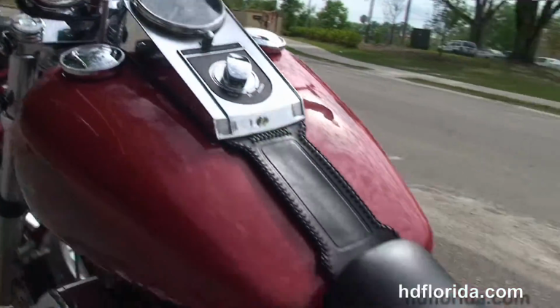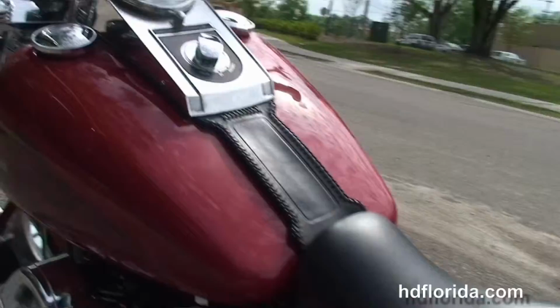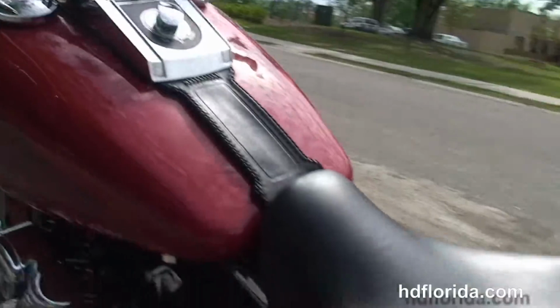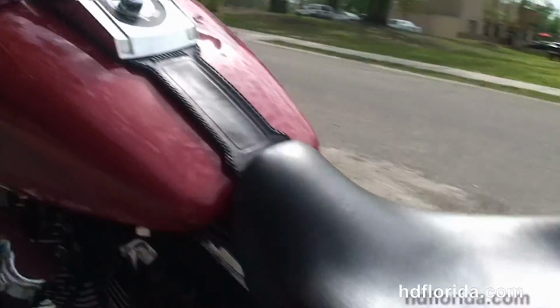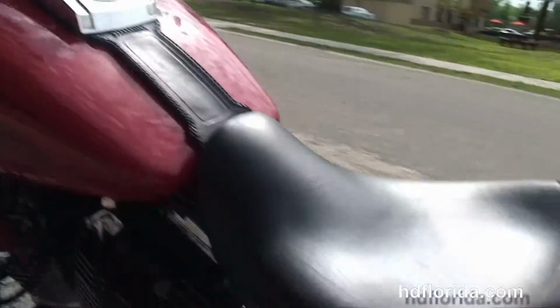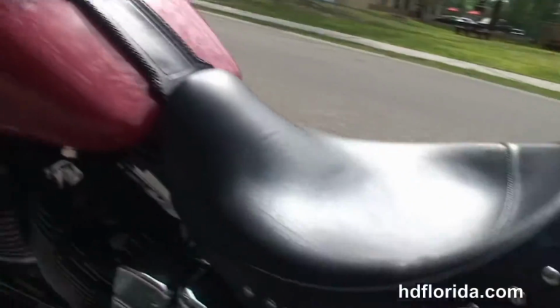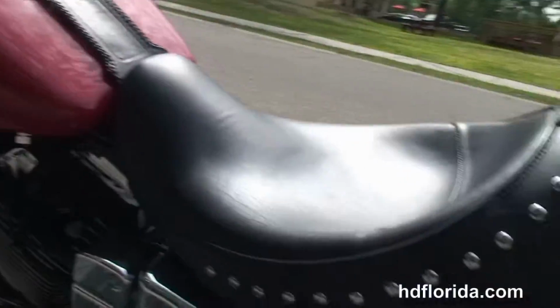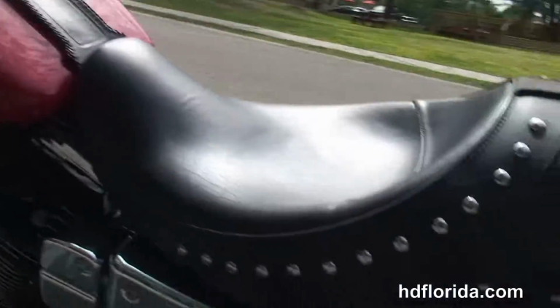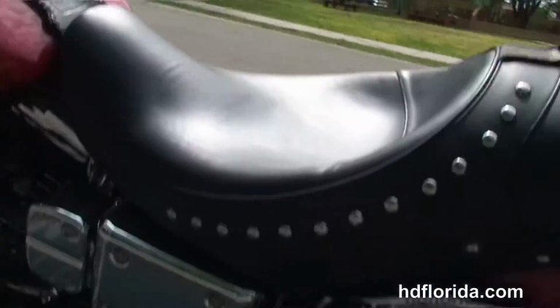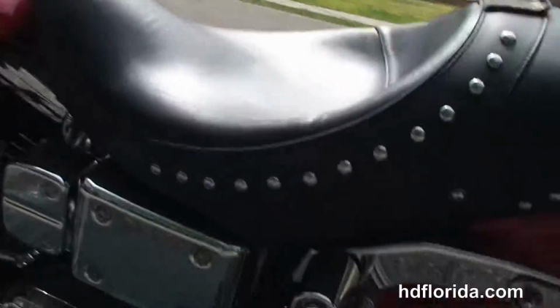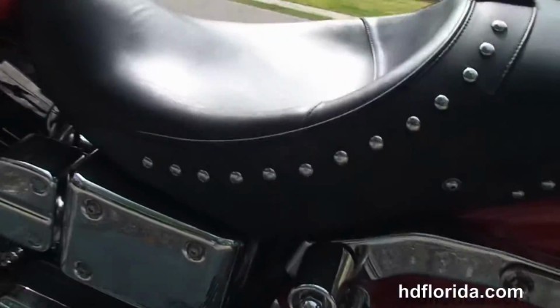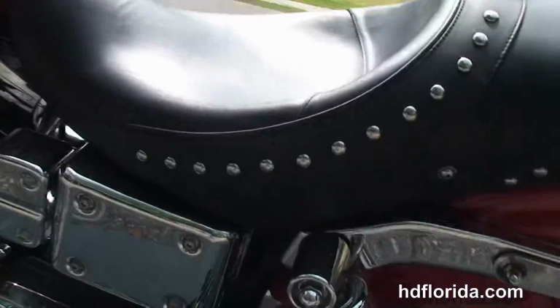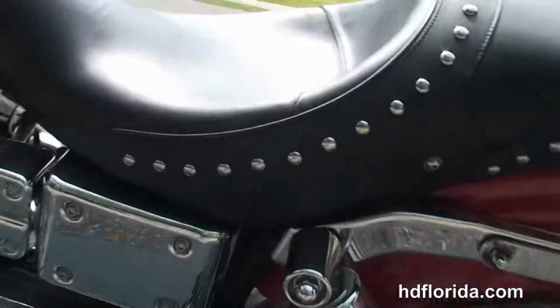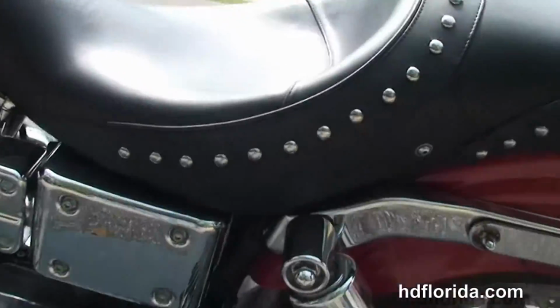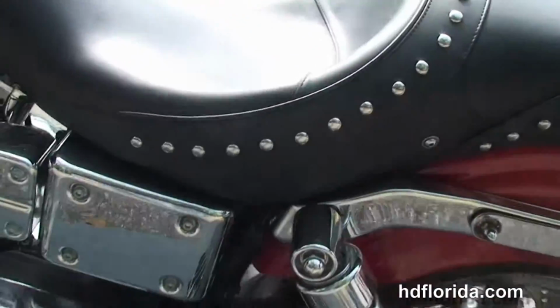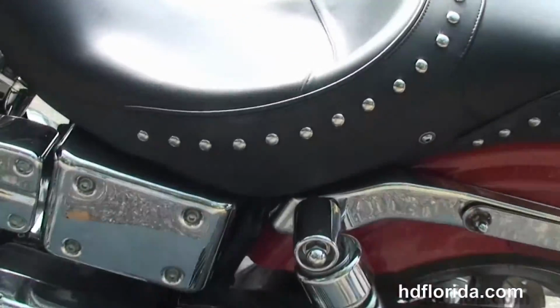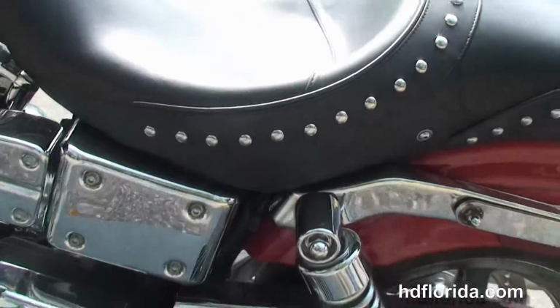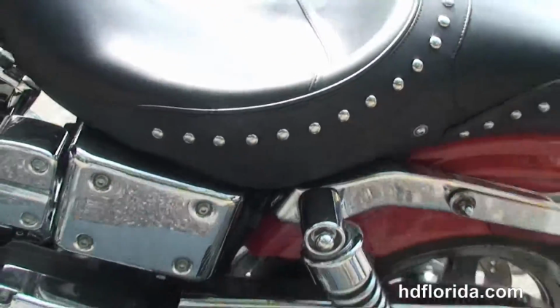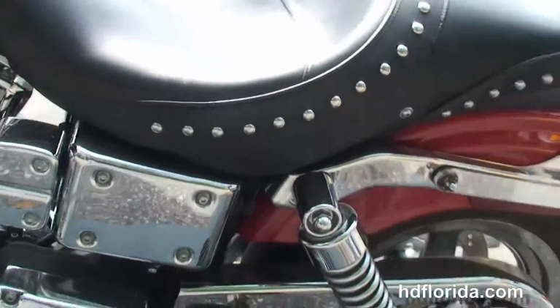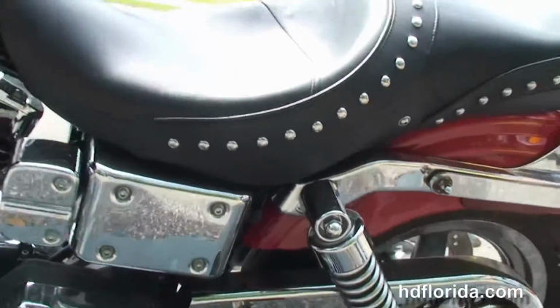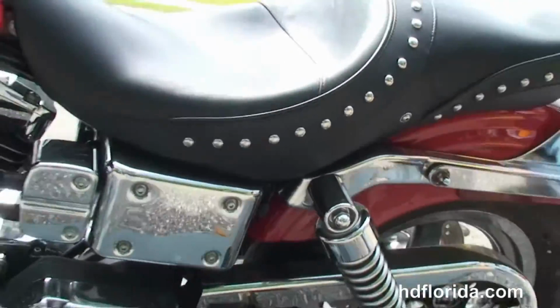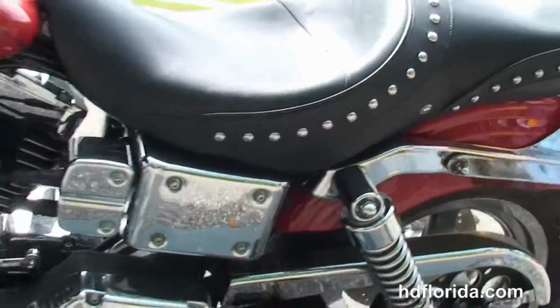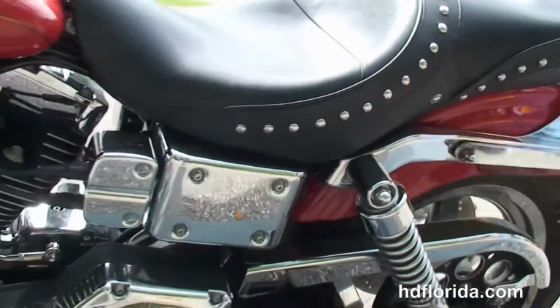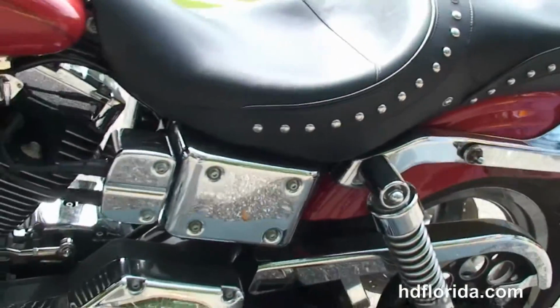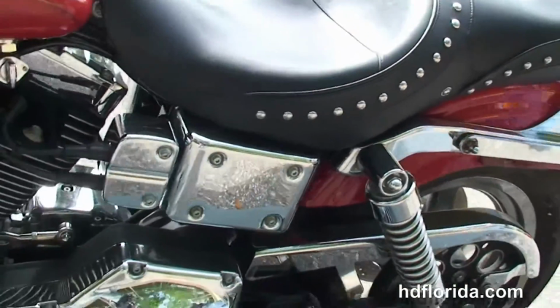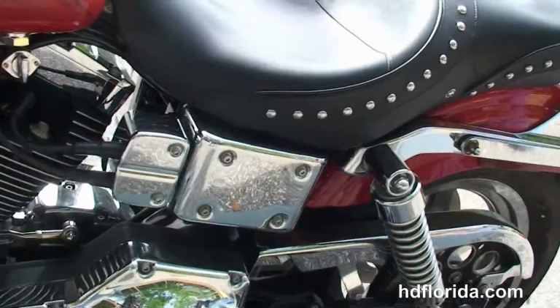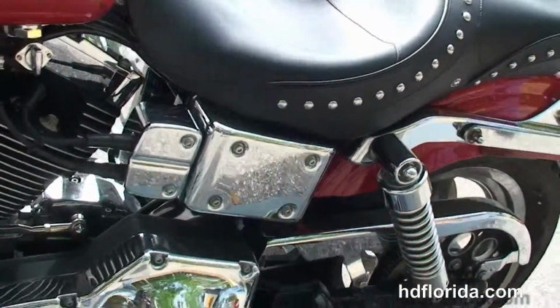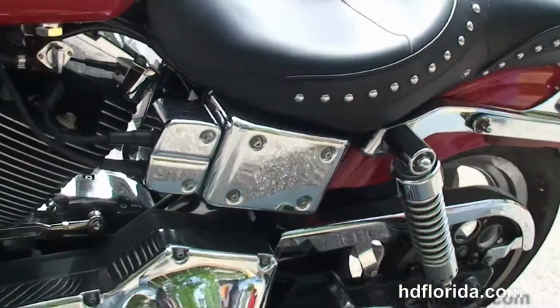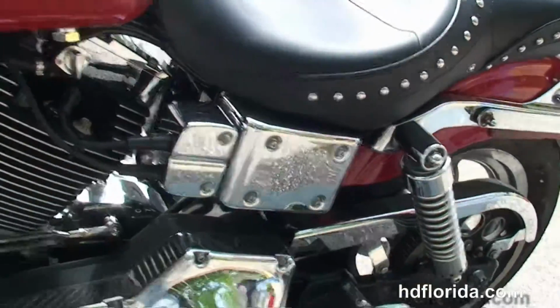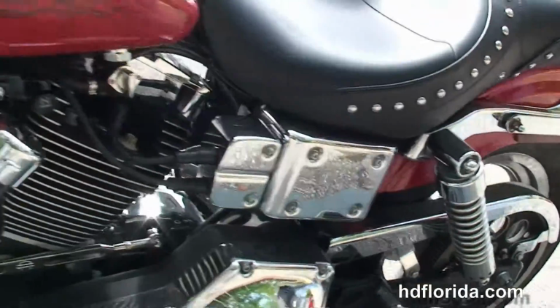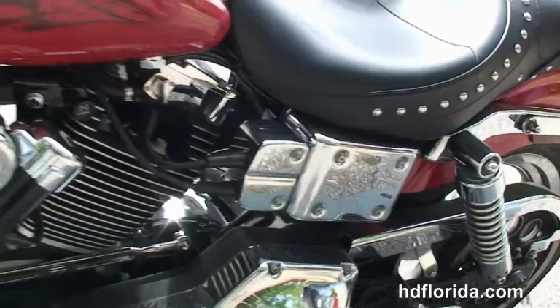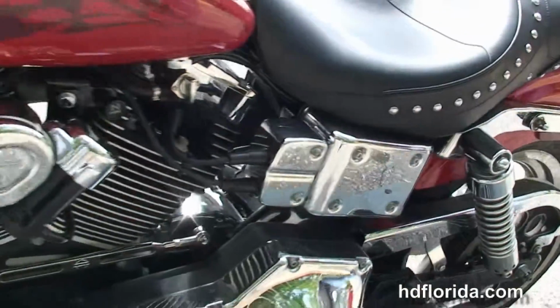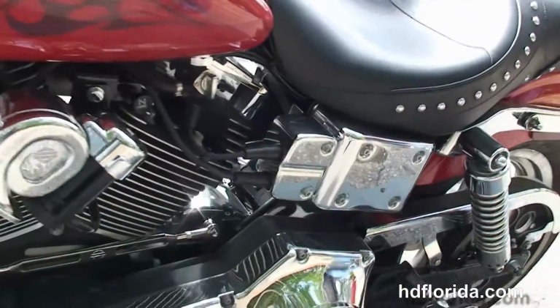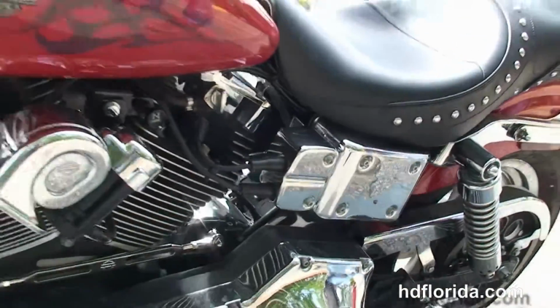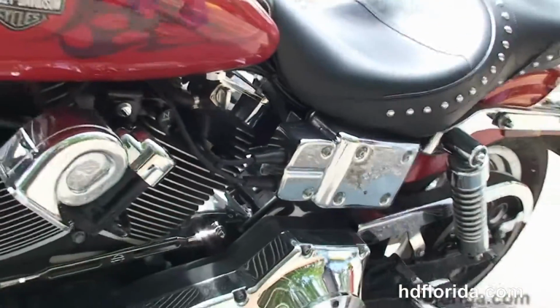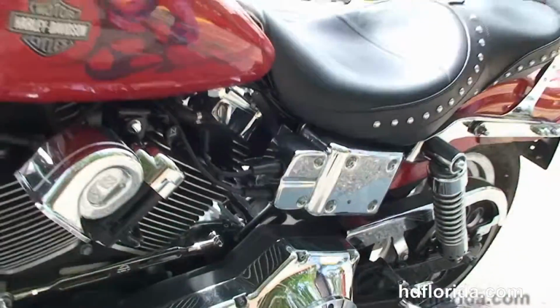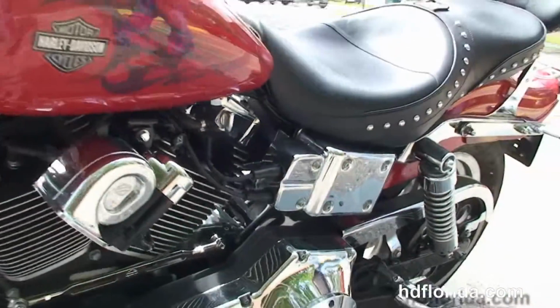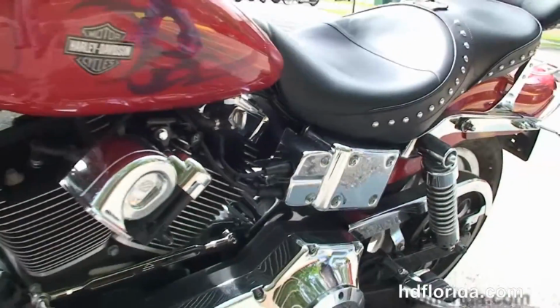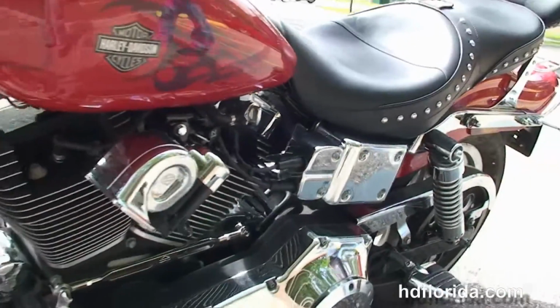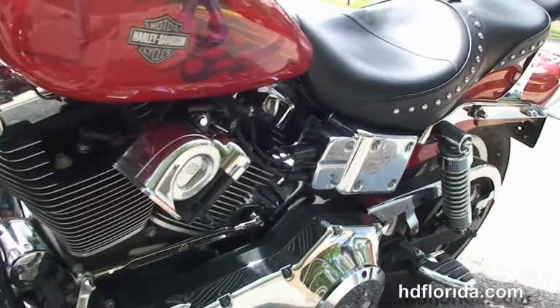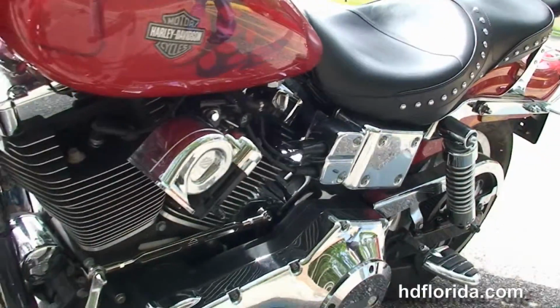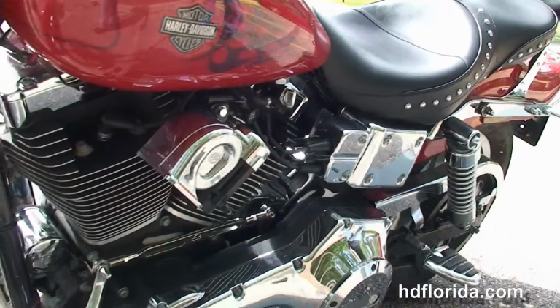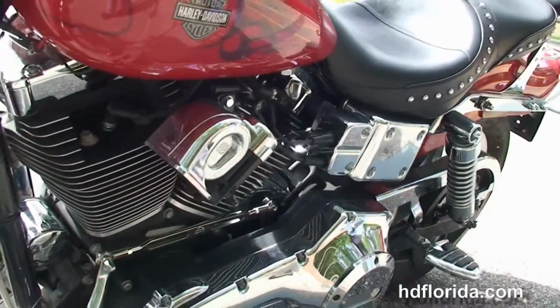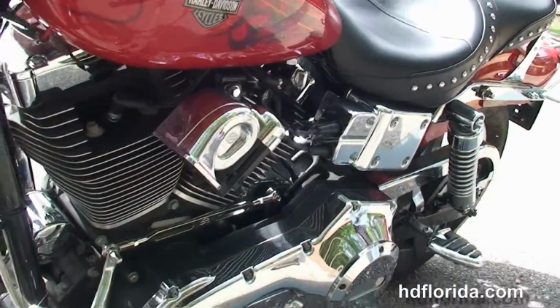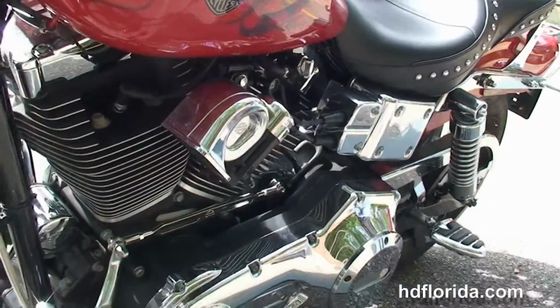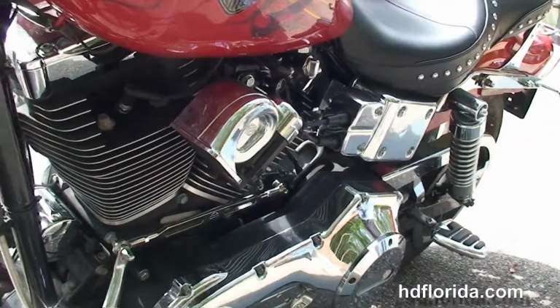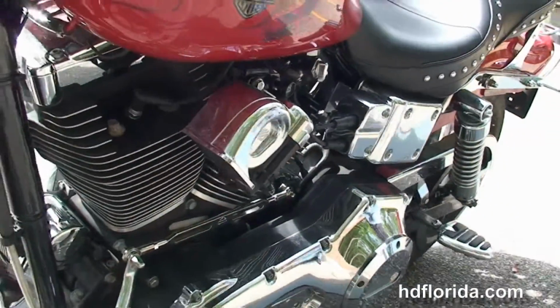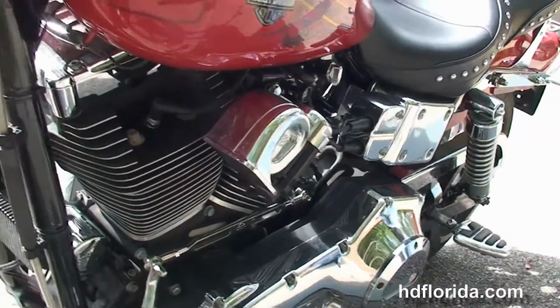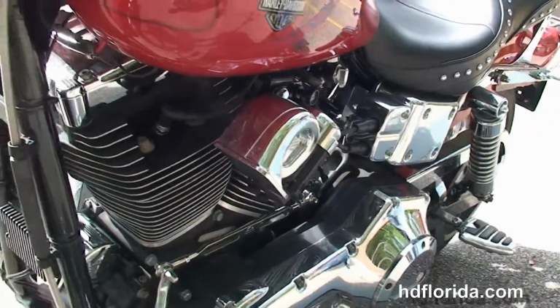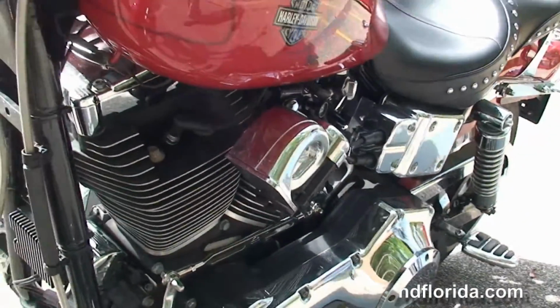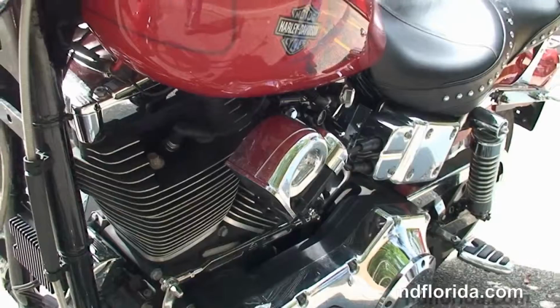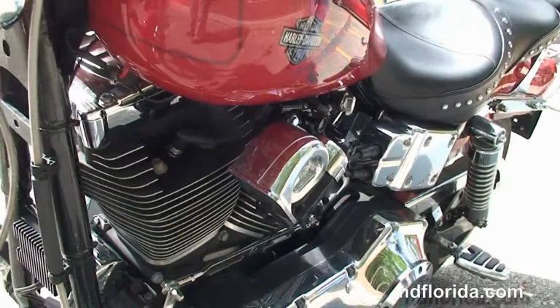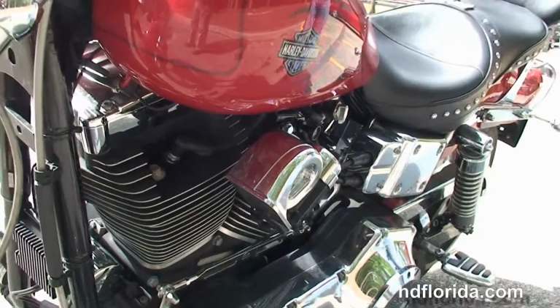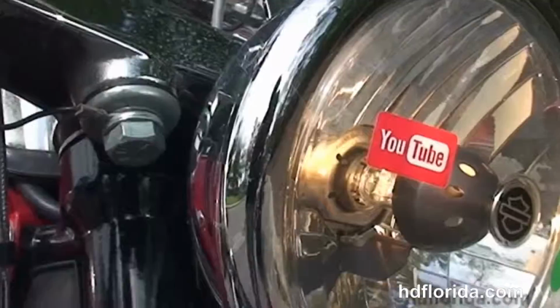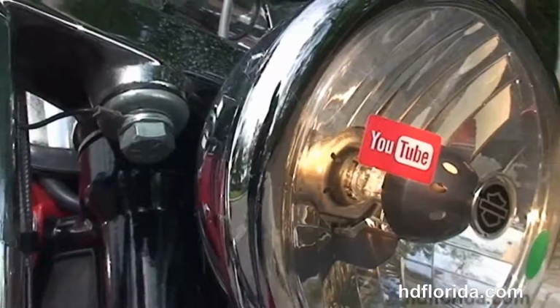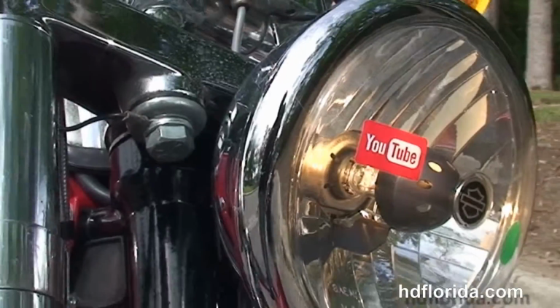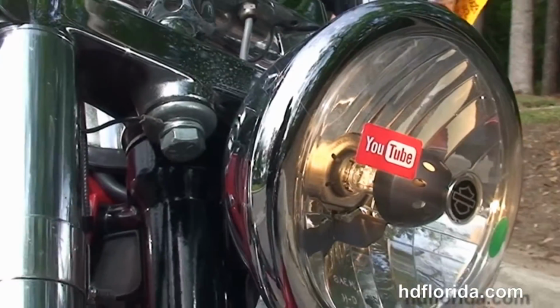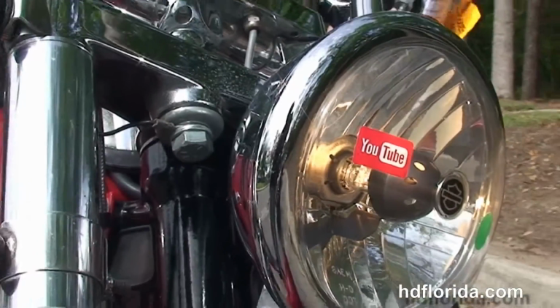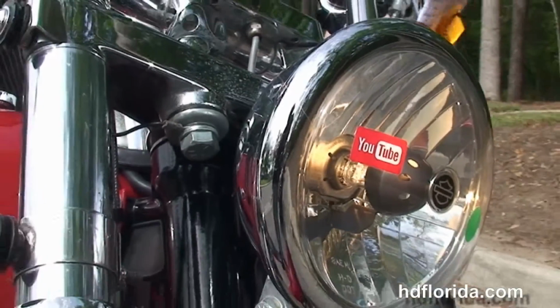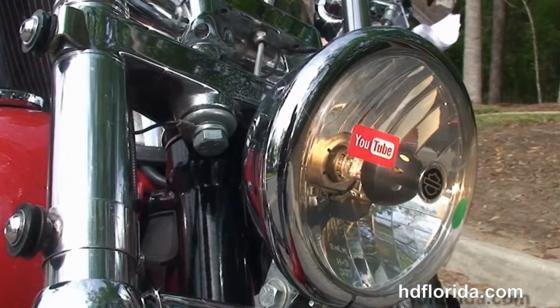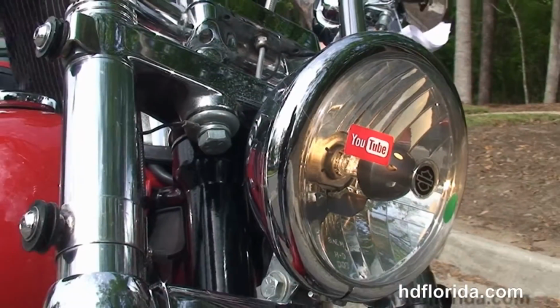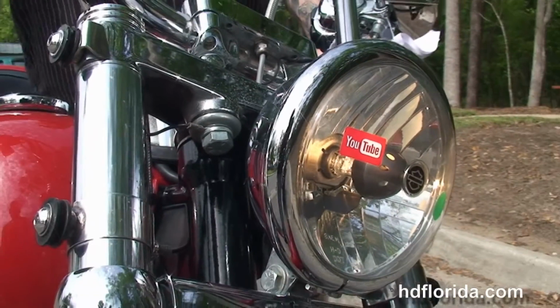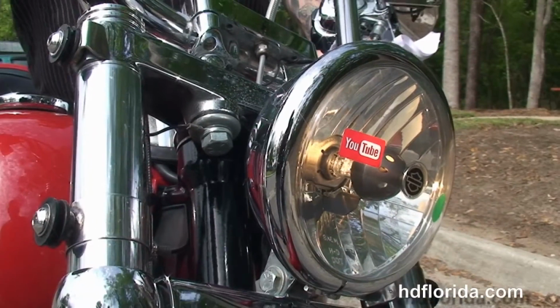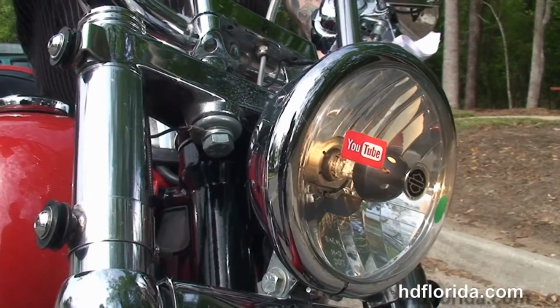The bike is in red, has the additional air horn, and is in awesome shape. Let's give it a quick listen.